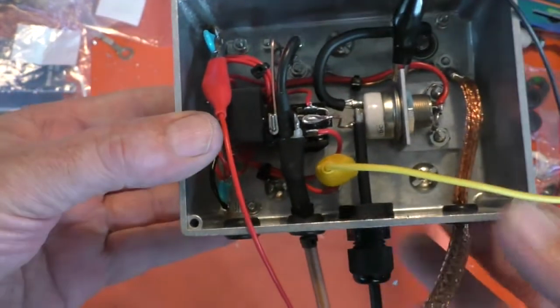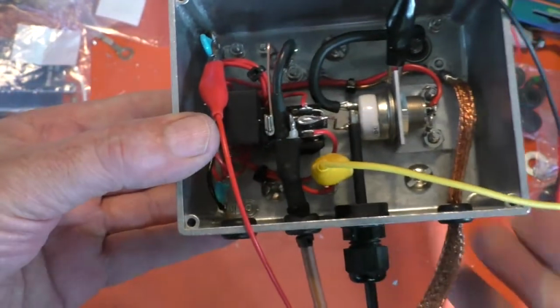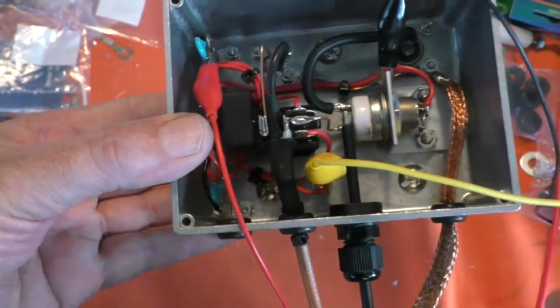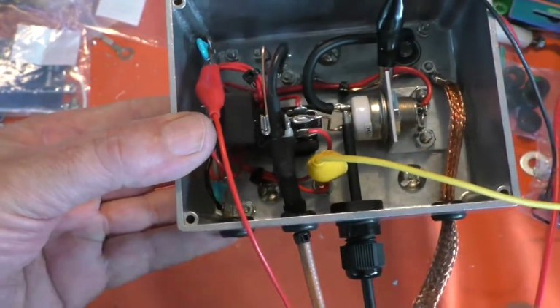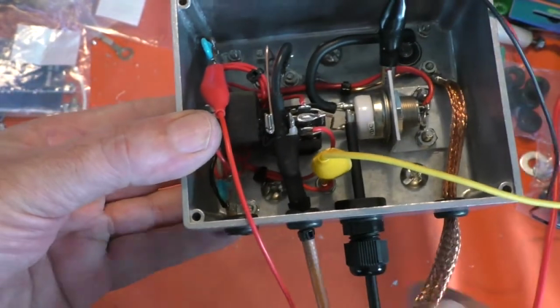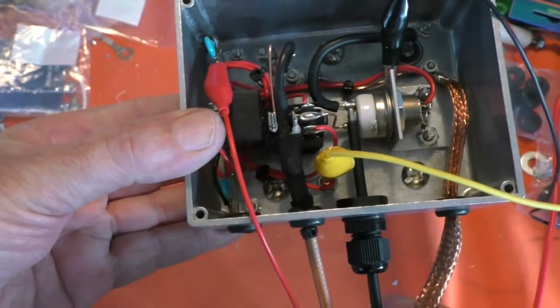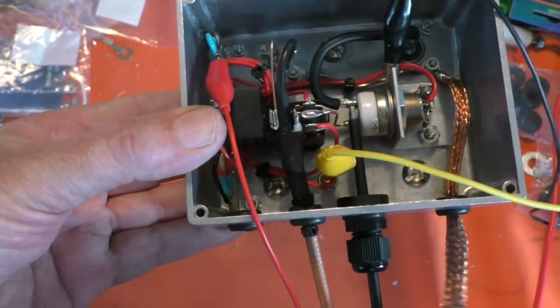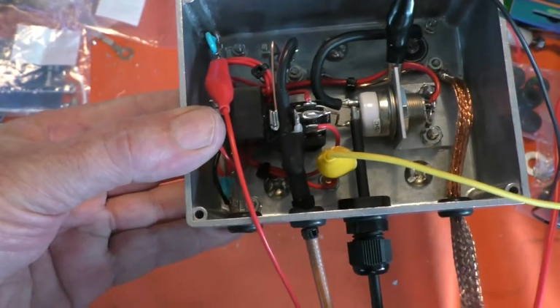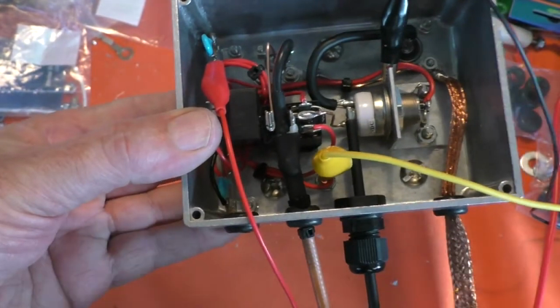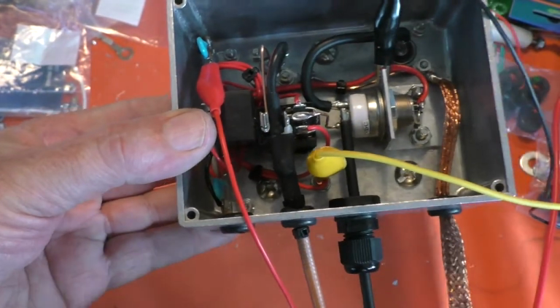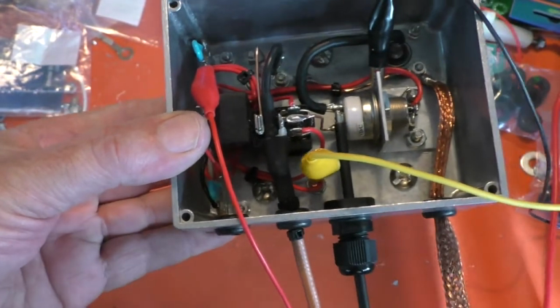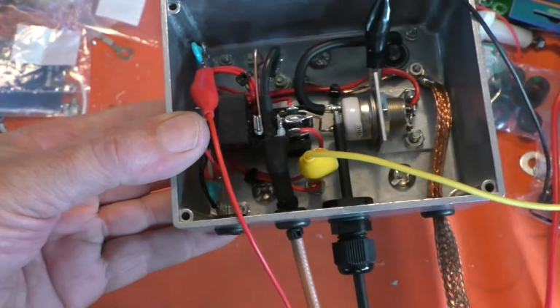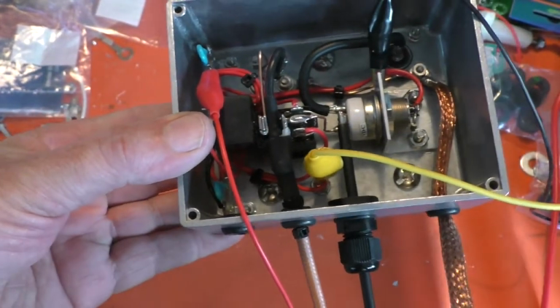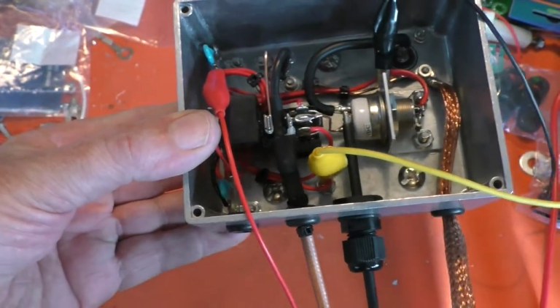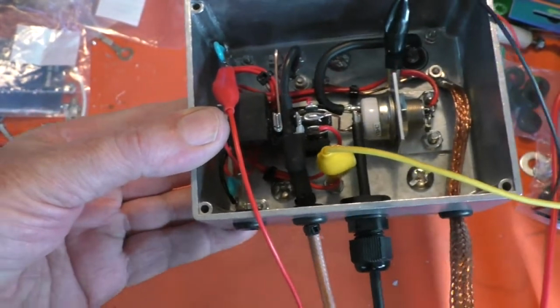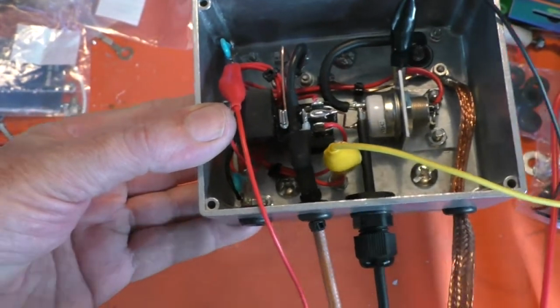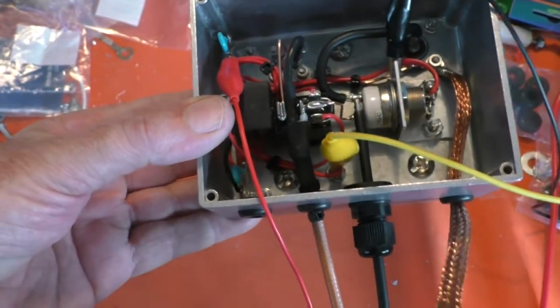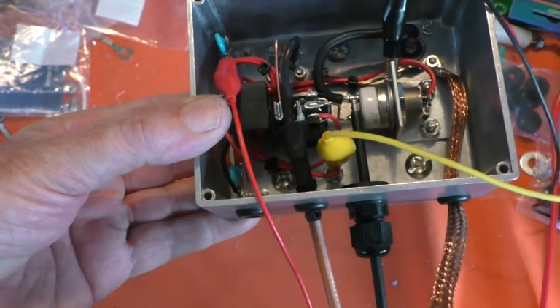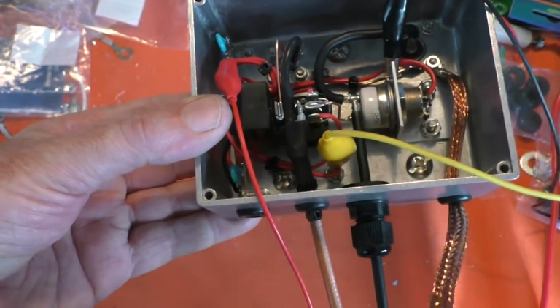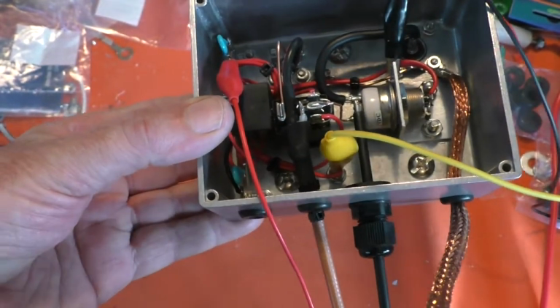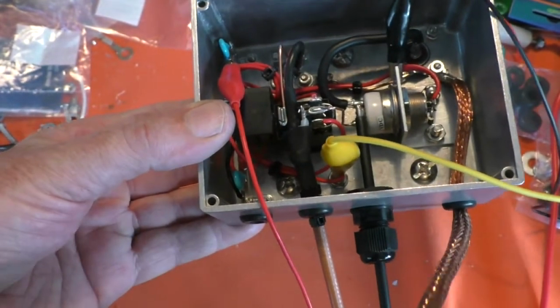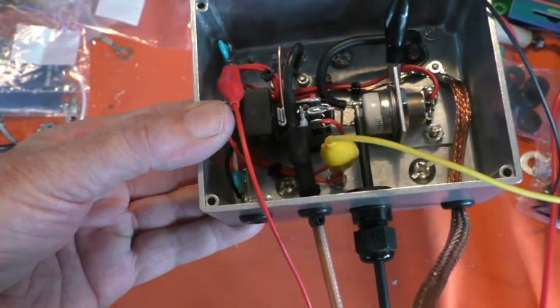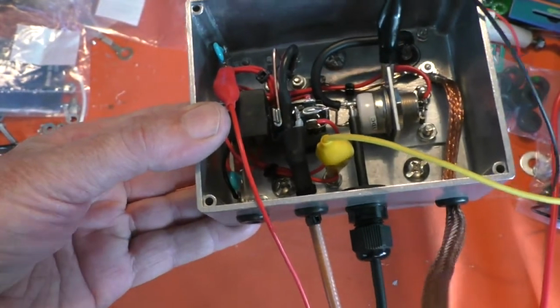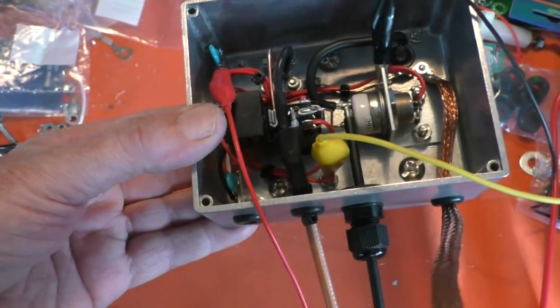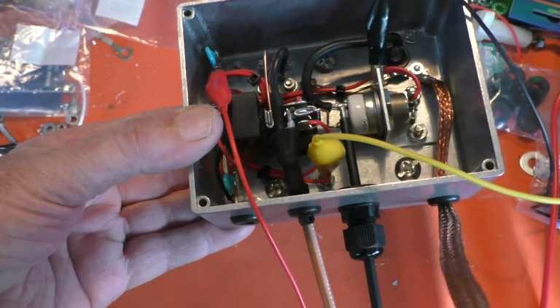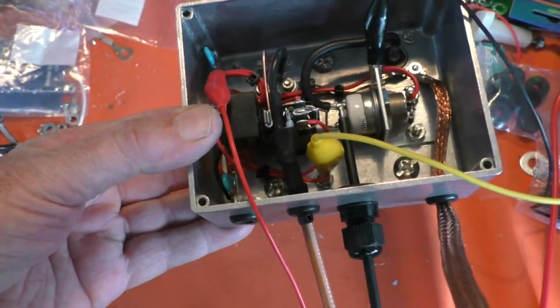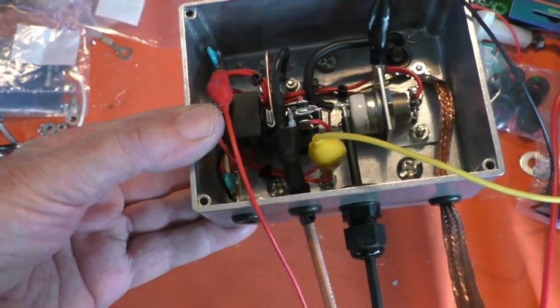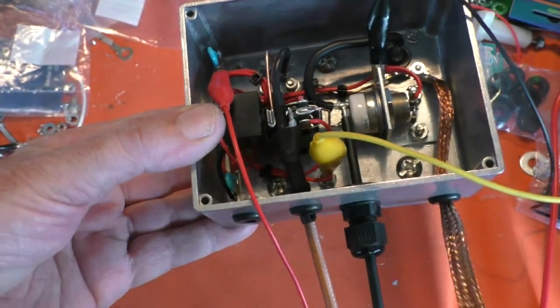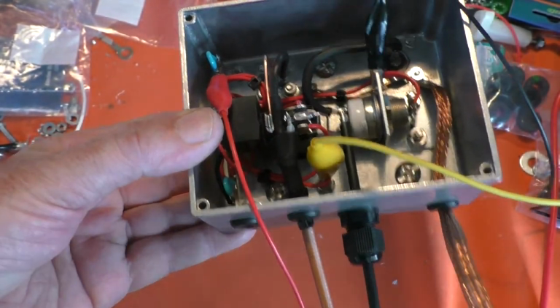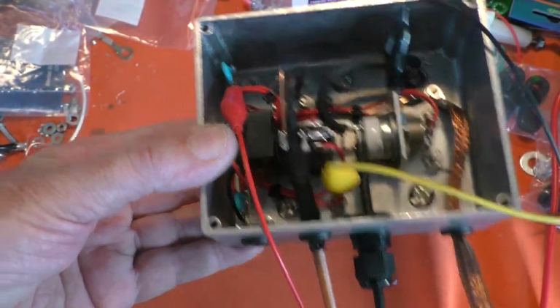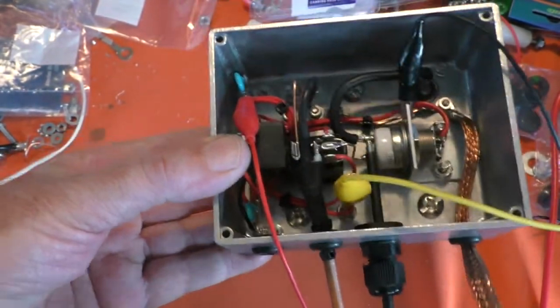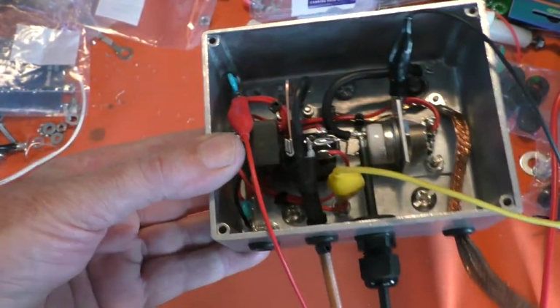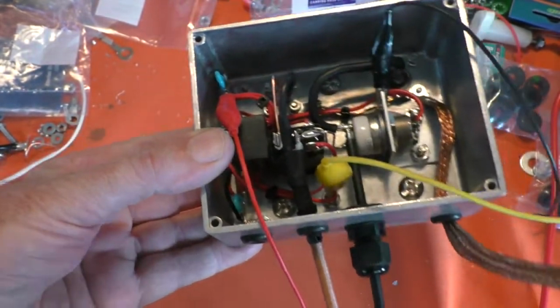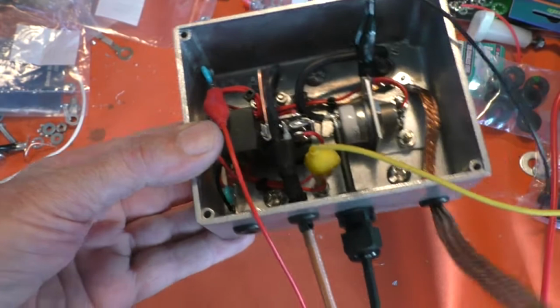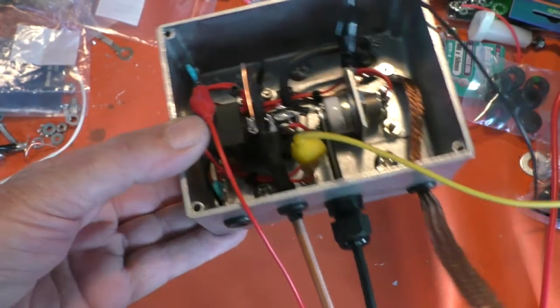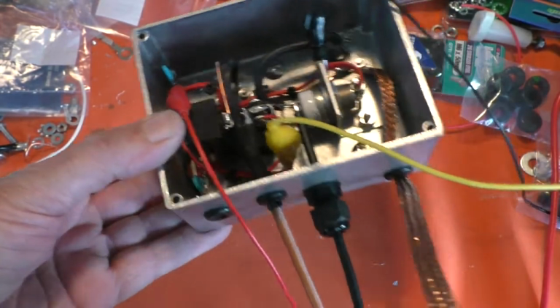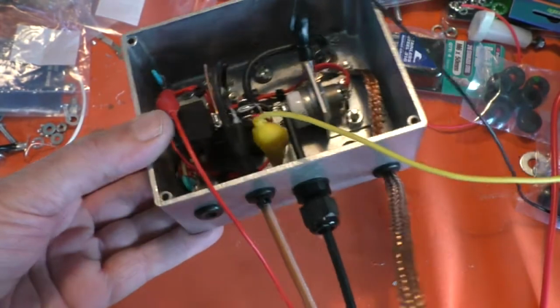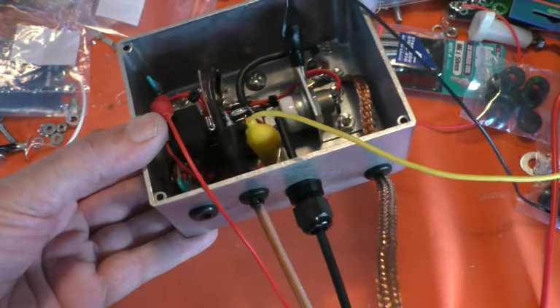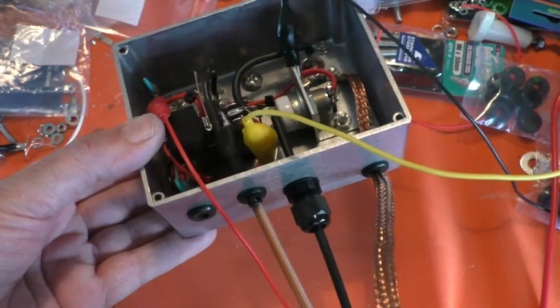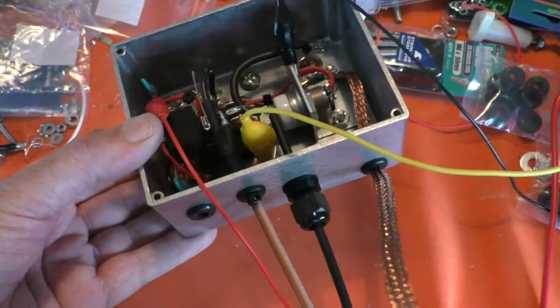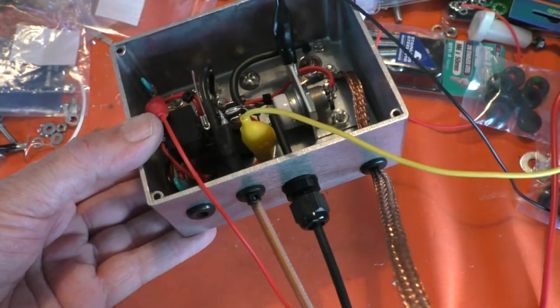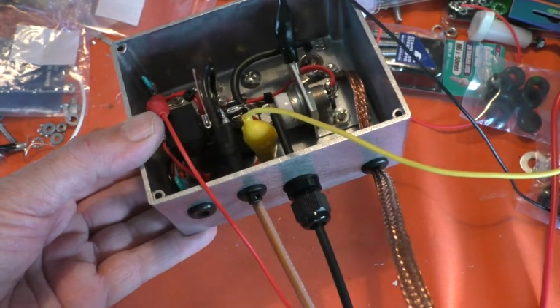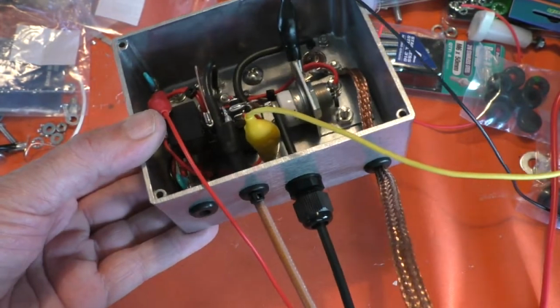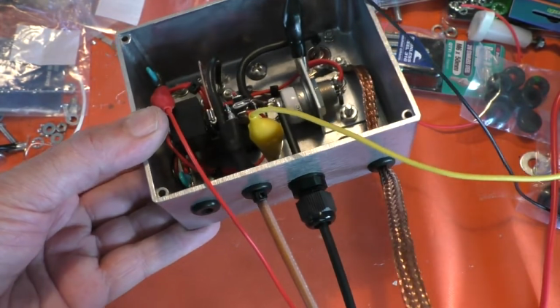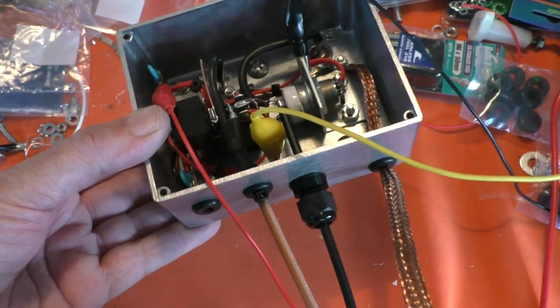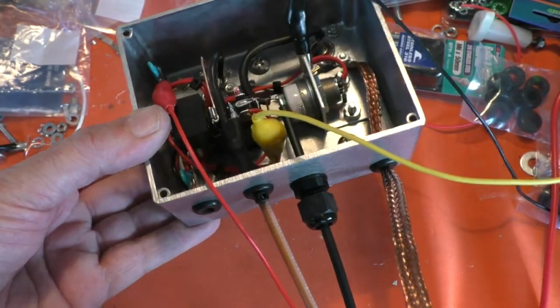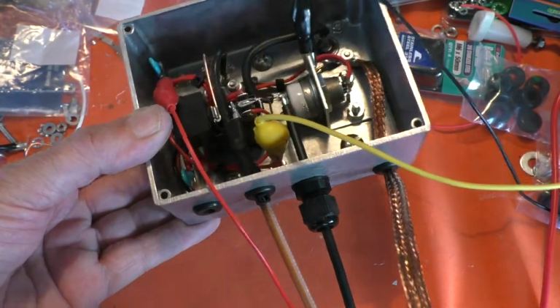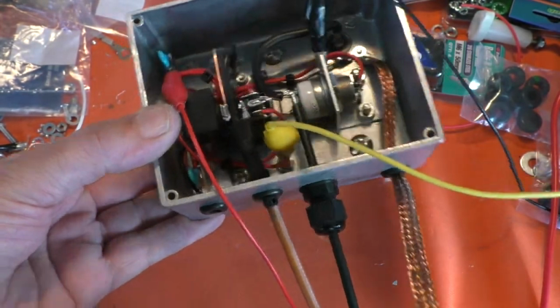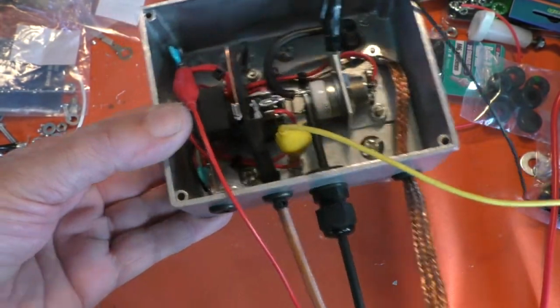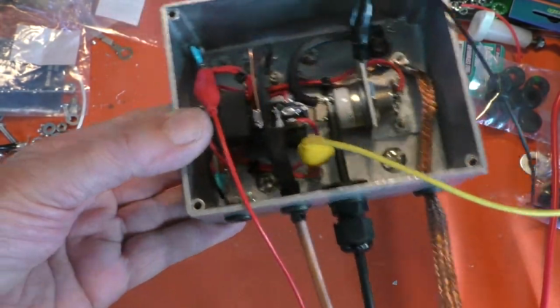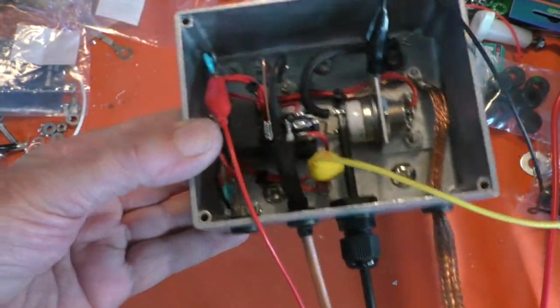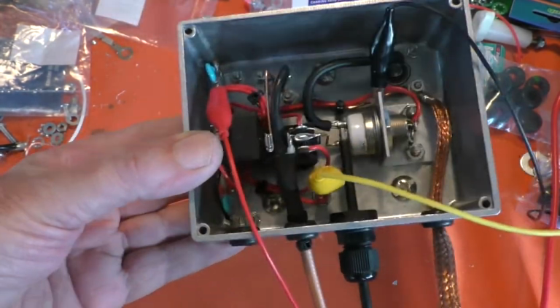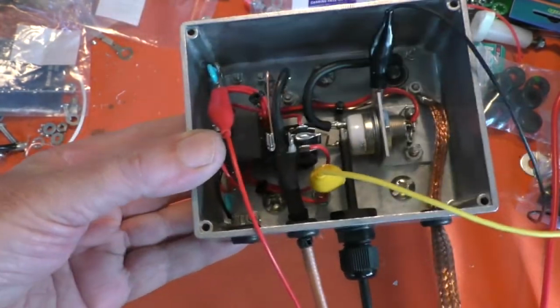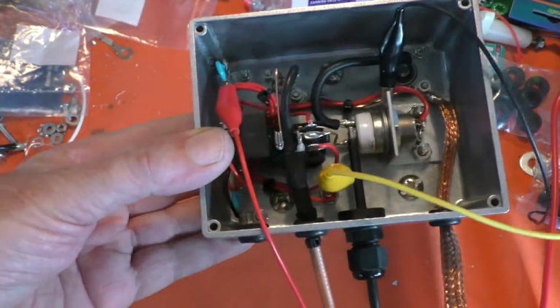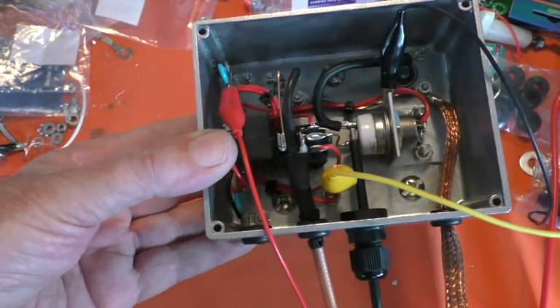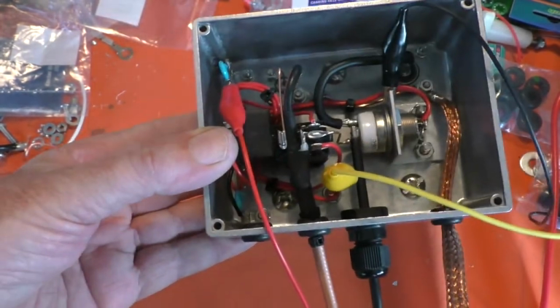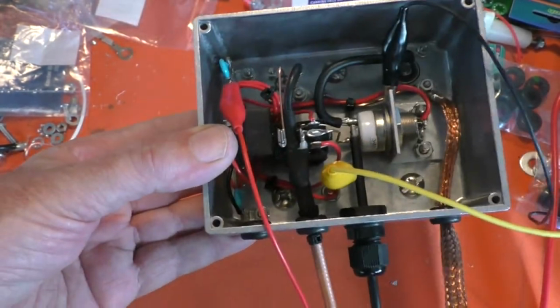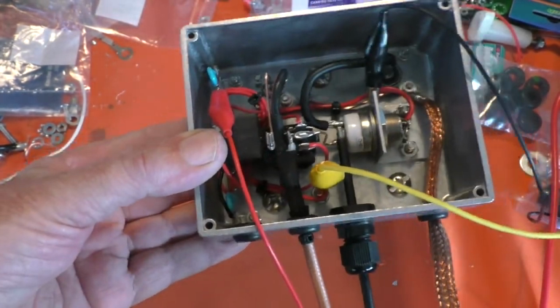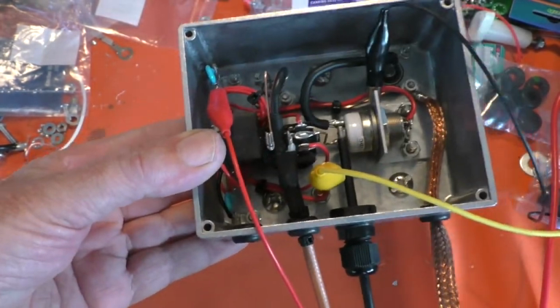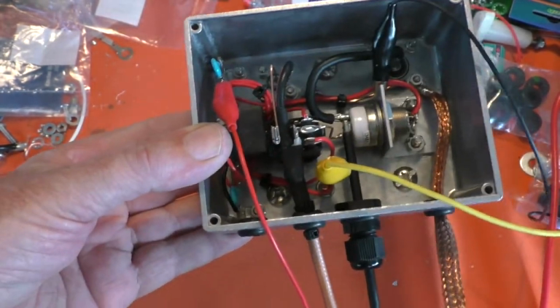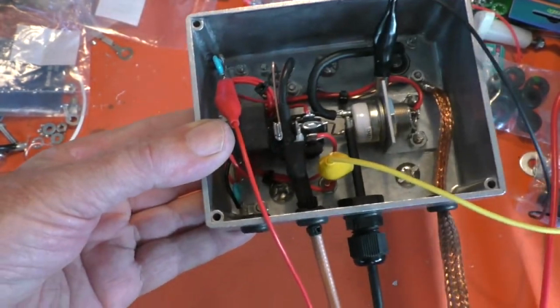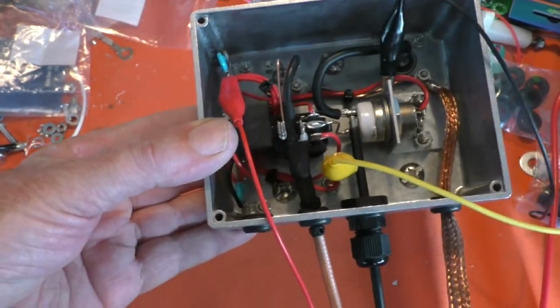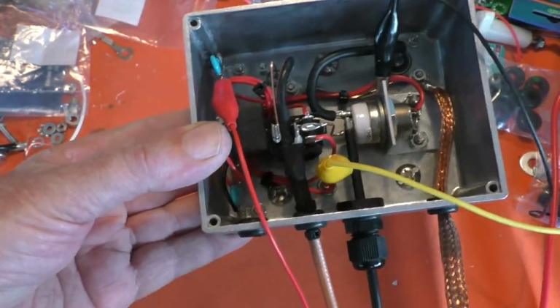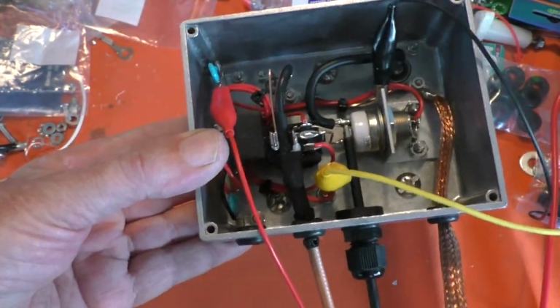It's a bit of braid out of some RG213, just to go down to the chassis when this thing's bolted on the back panel.